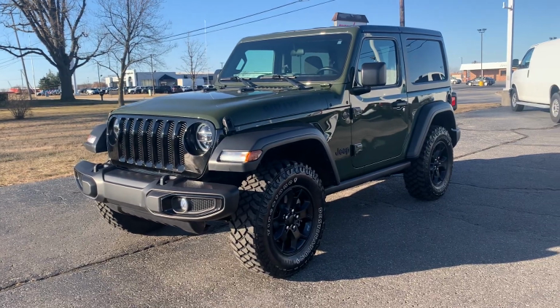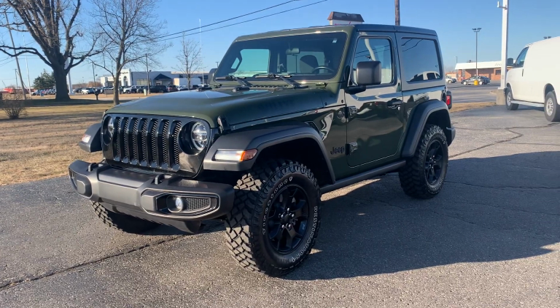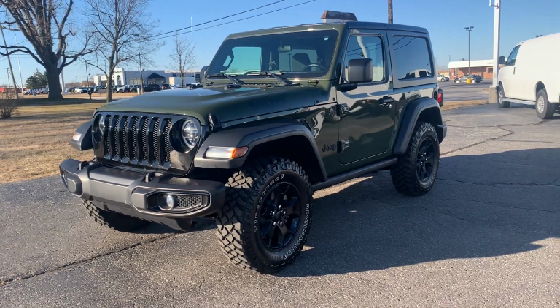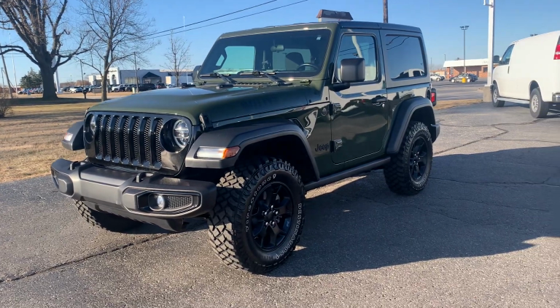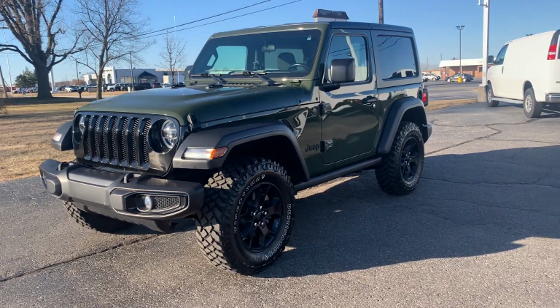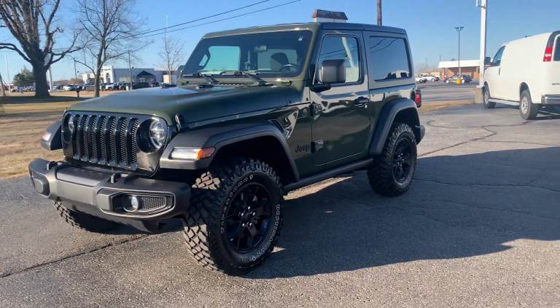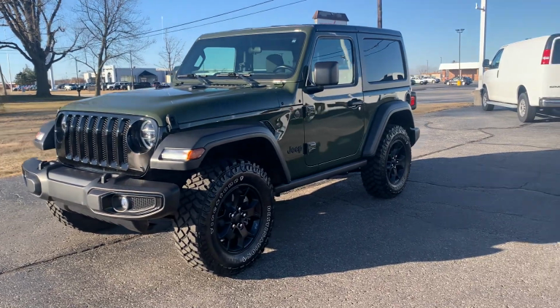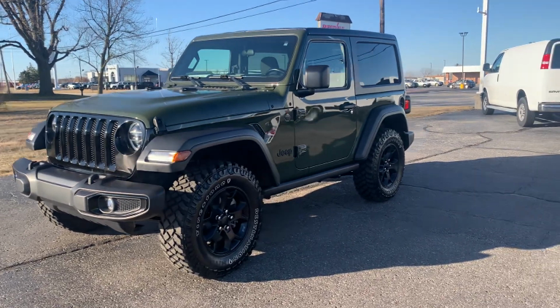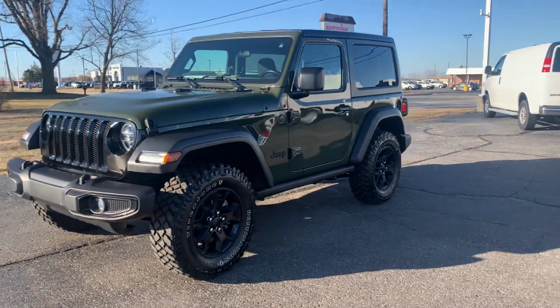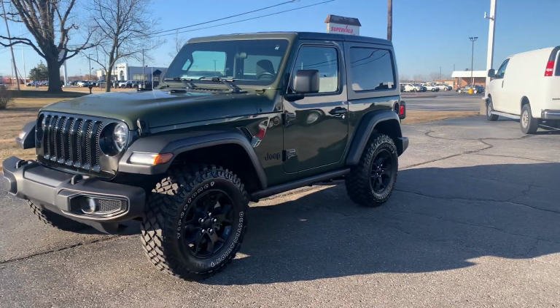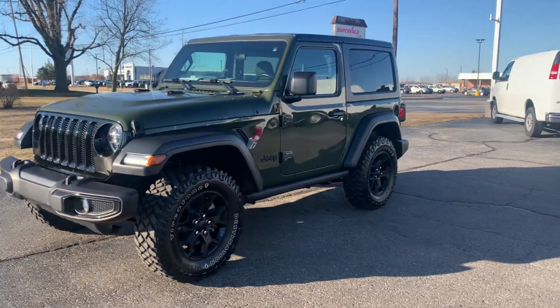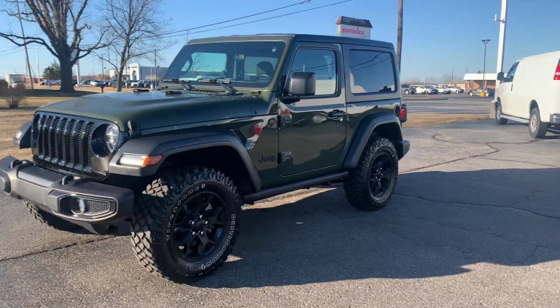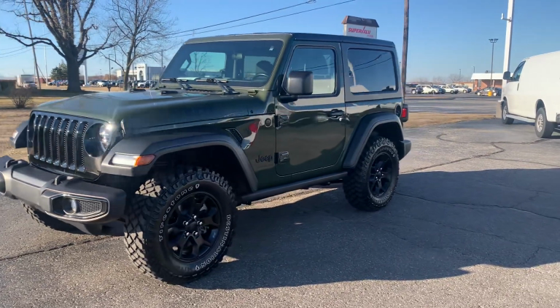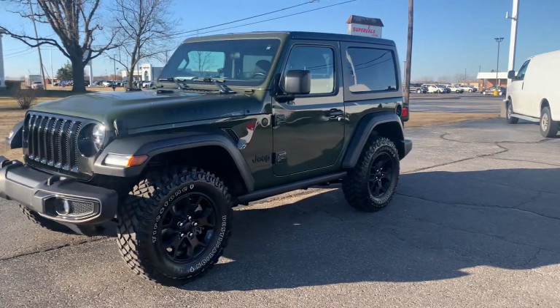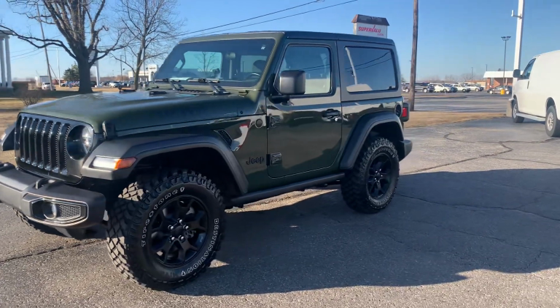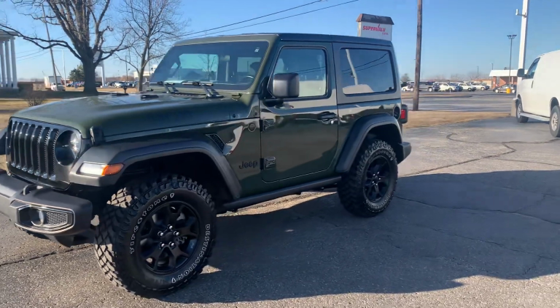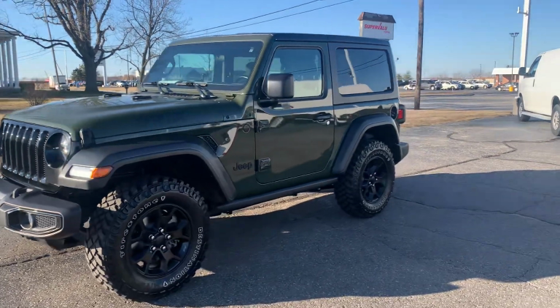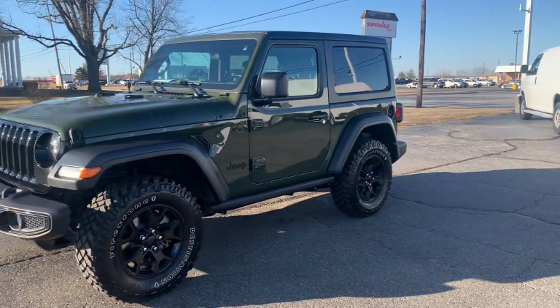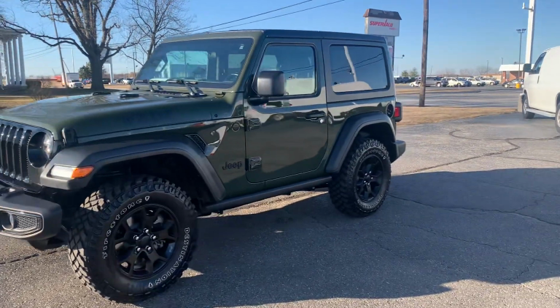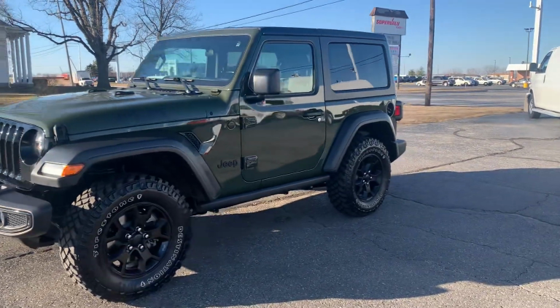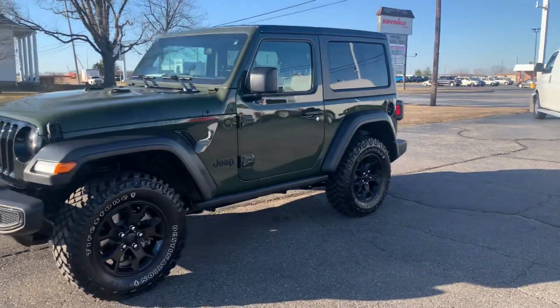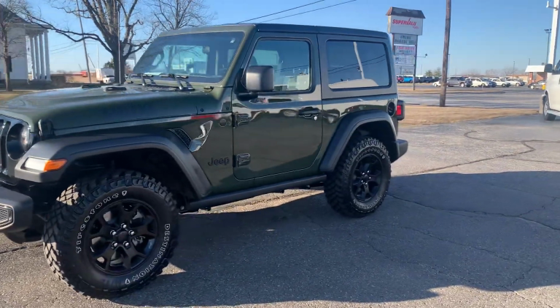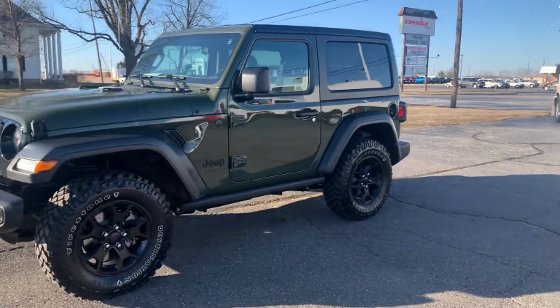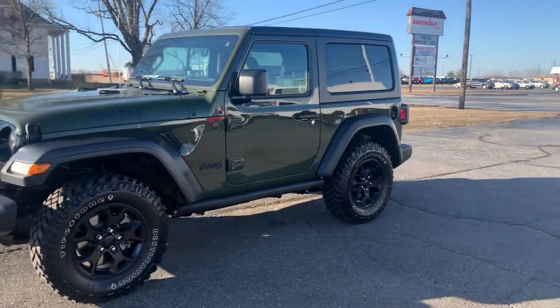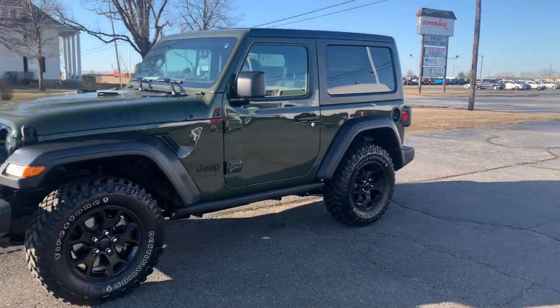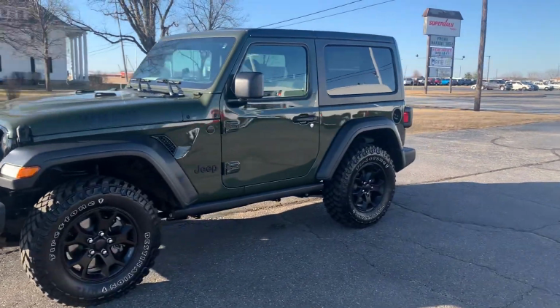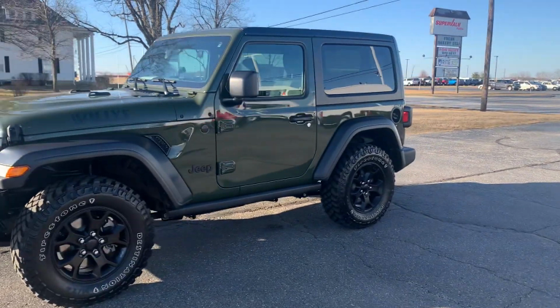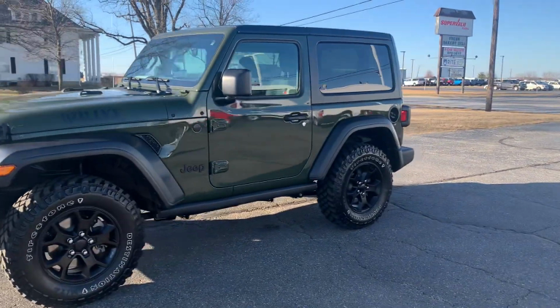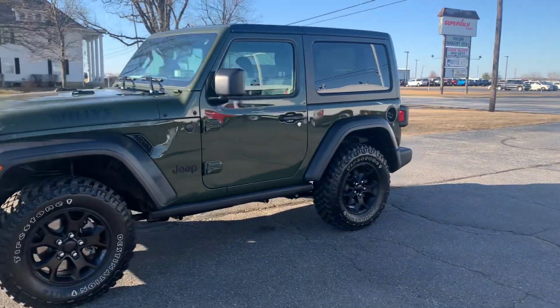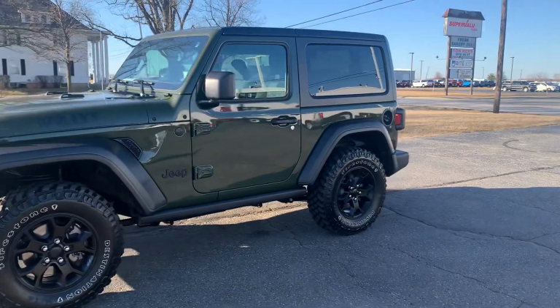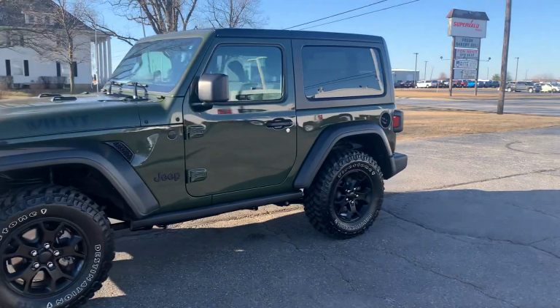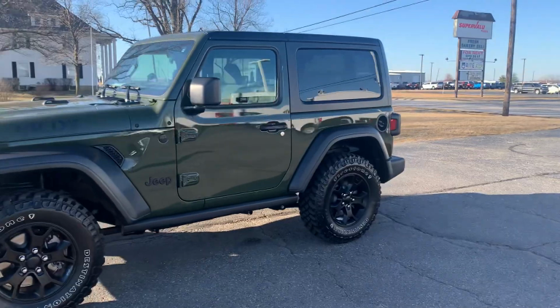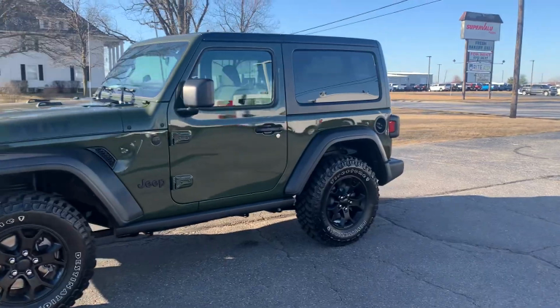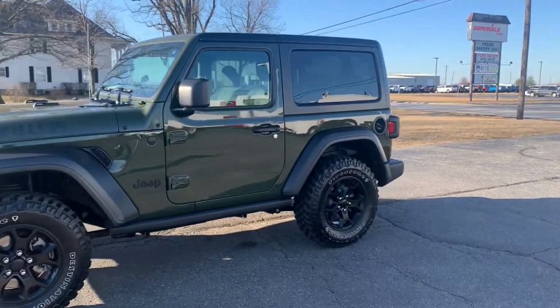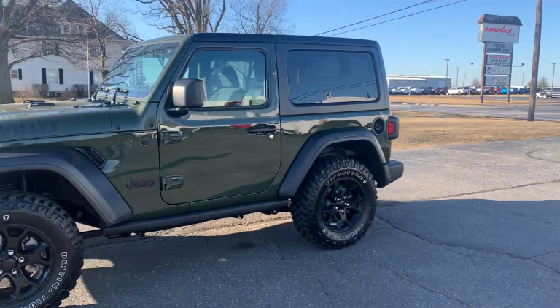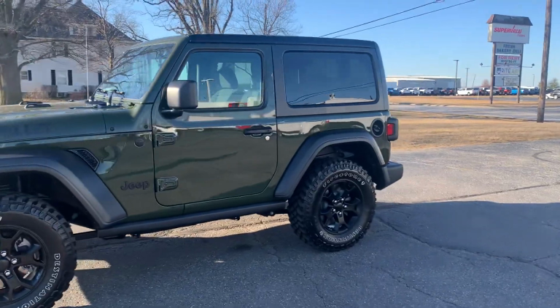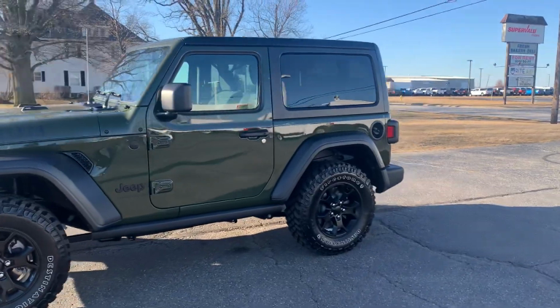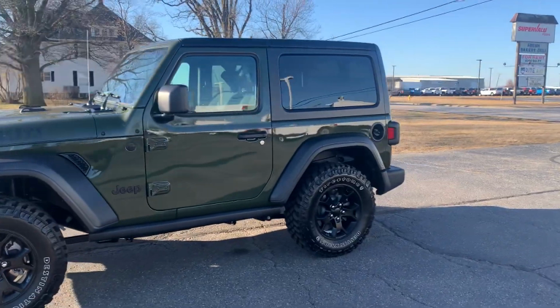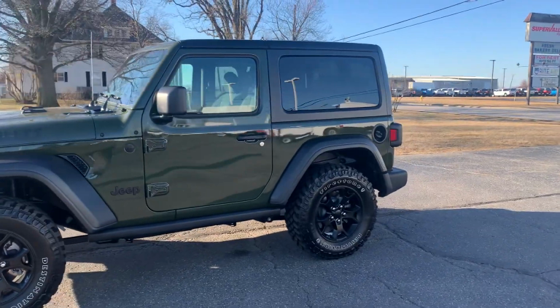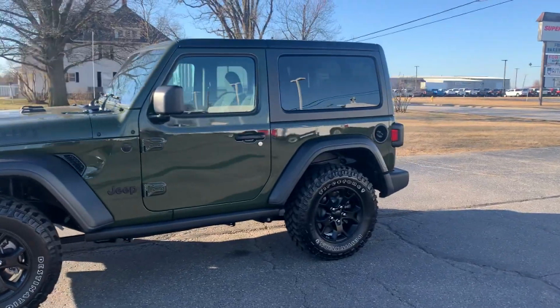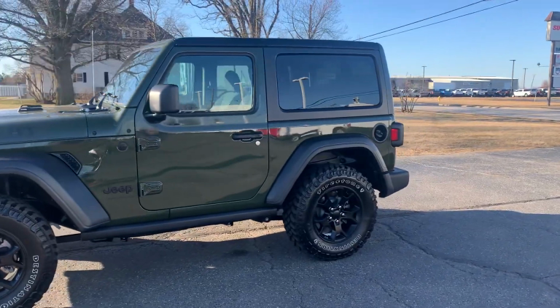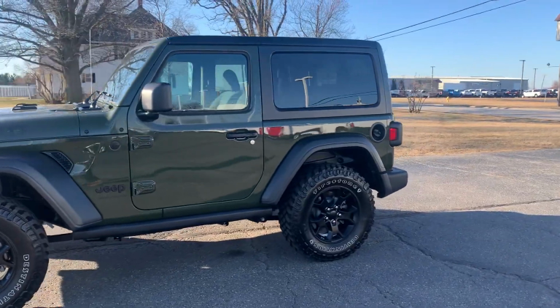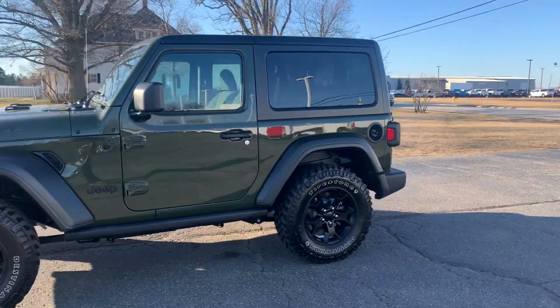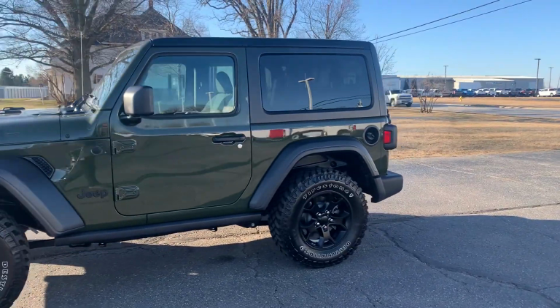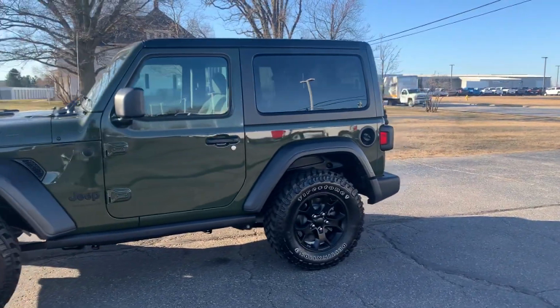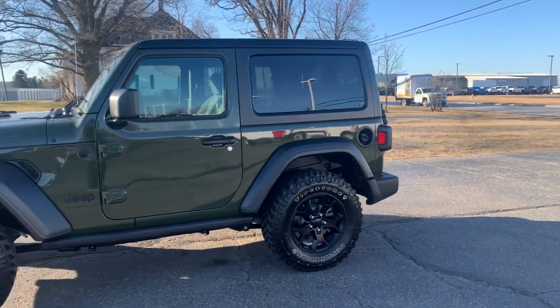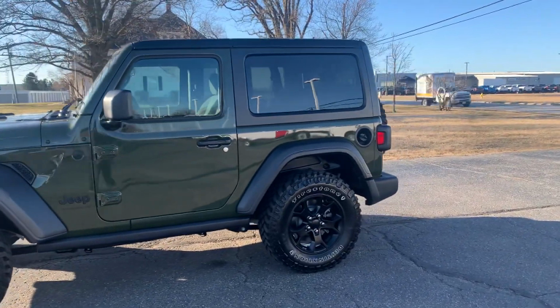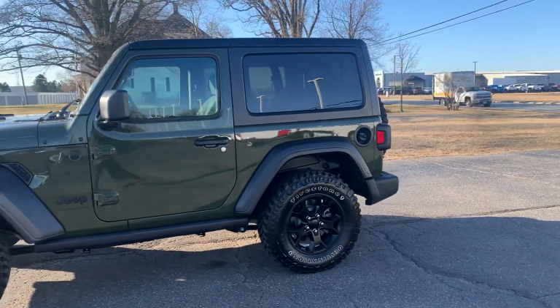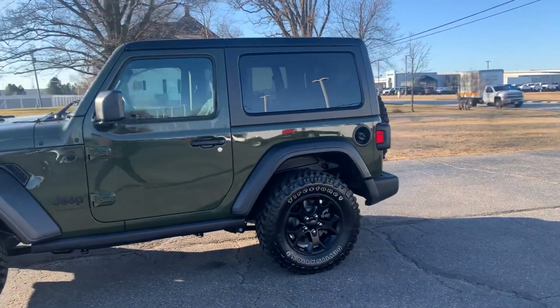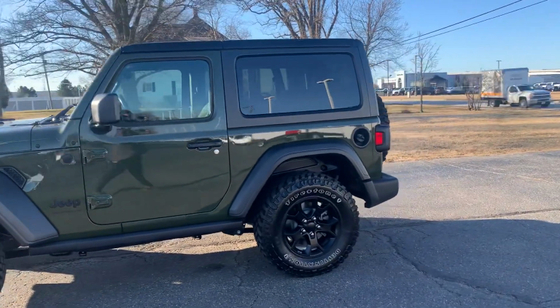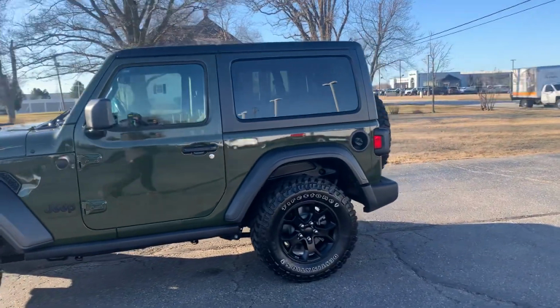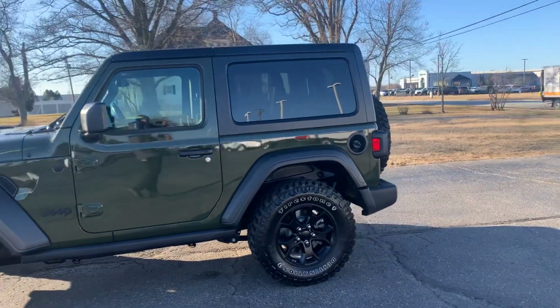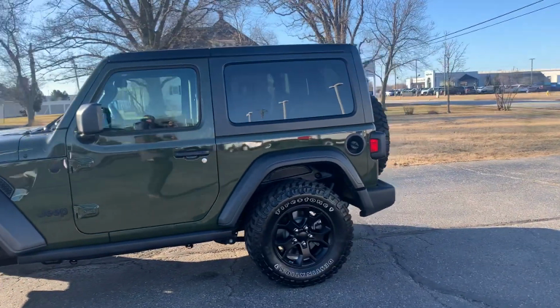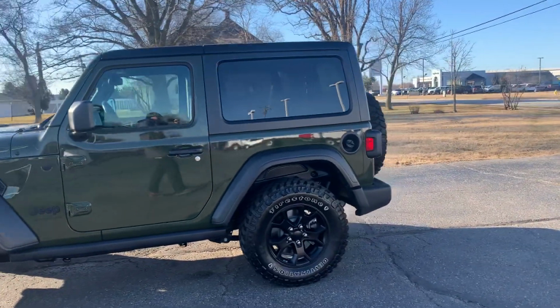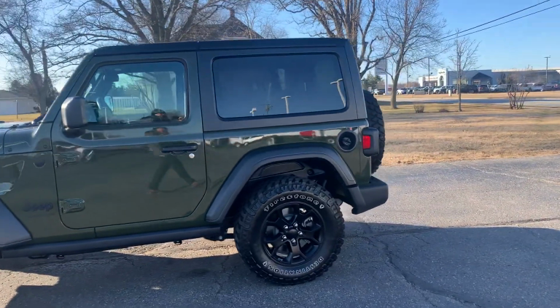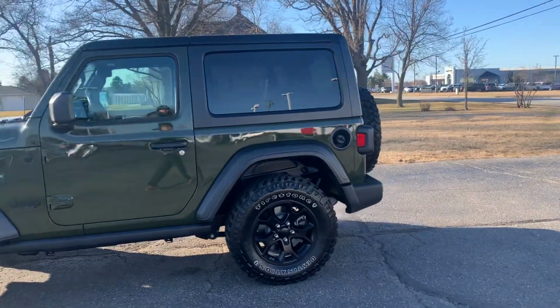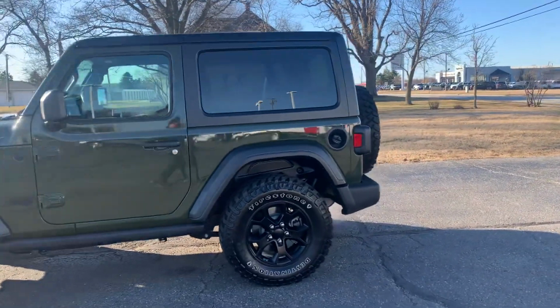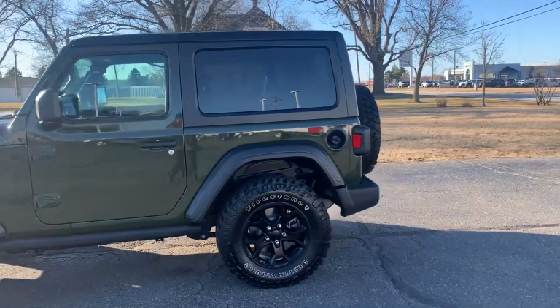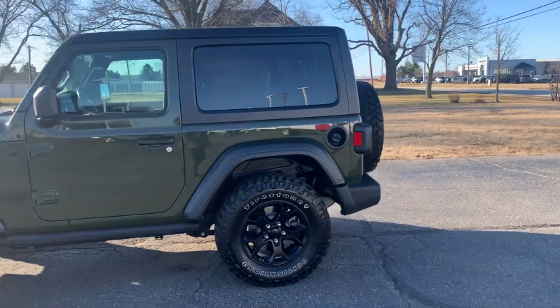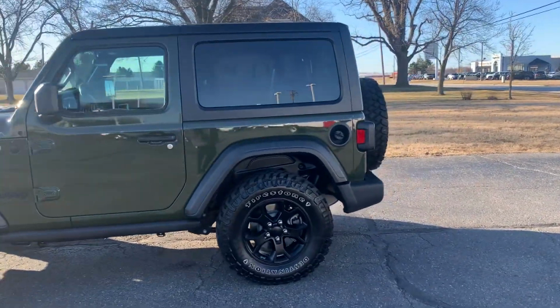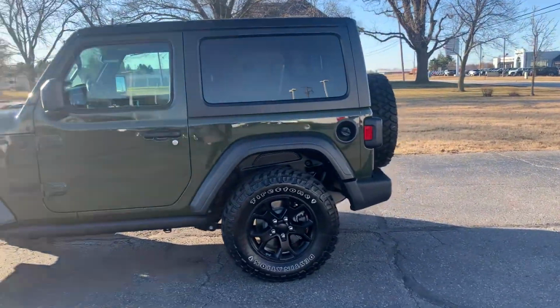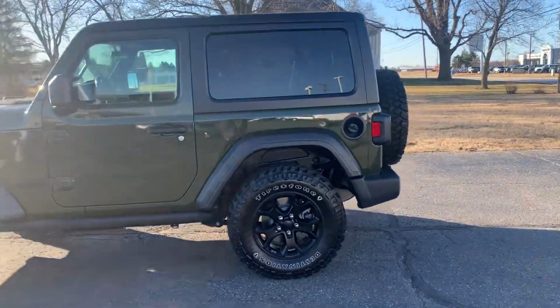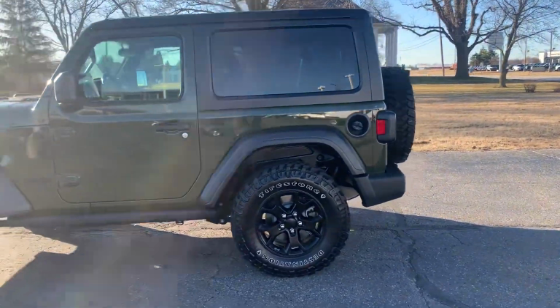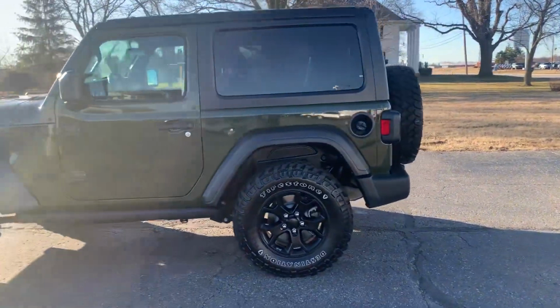Angel here with Terry Henricks Chrysler. We're going to take you on a quick walk around of this 2021 Jeep Wrangler Willys.